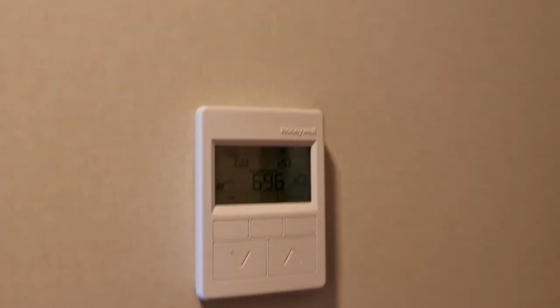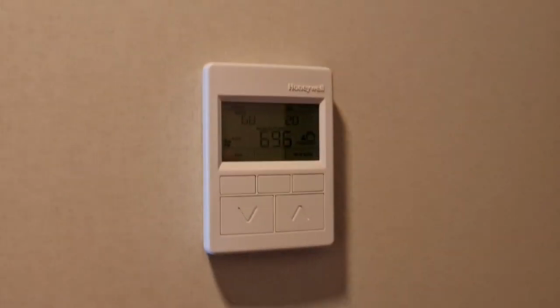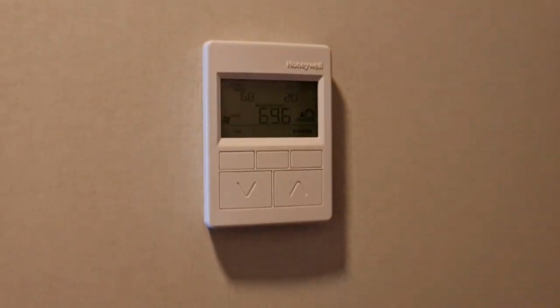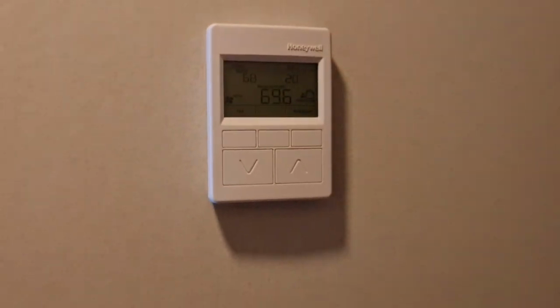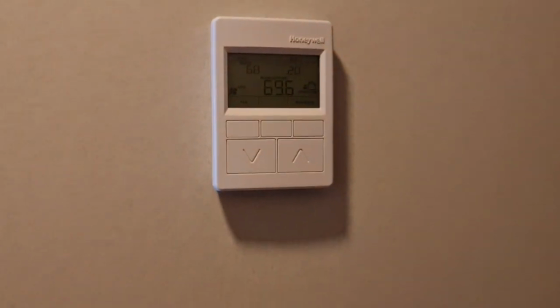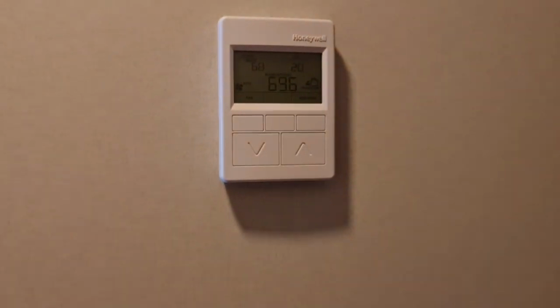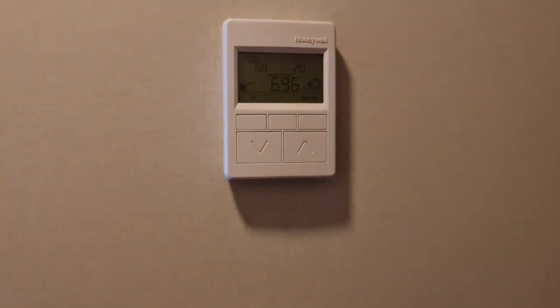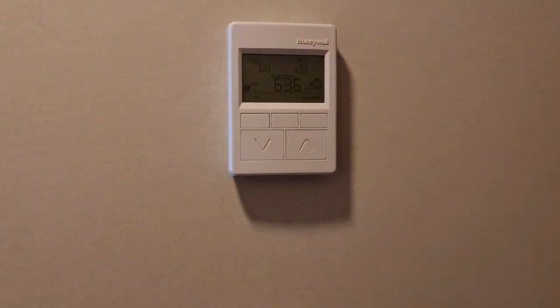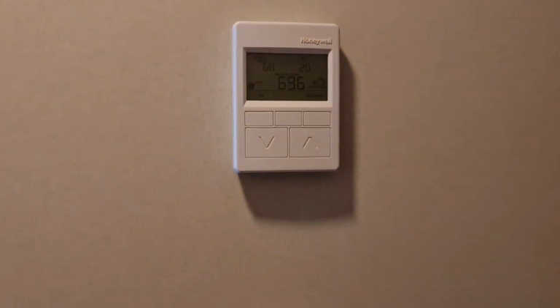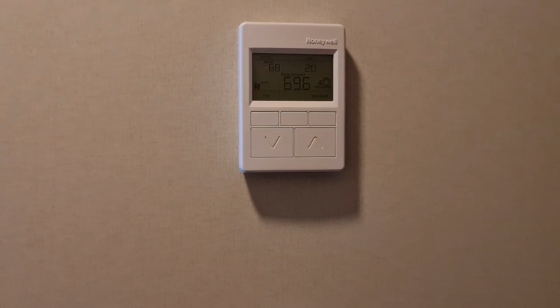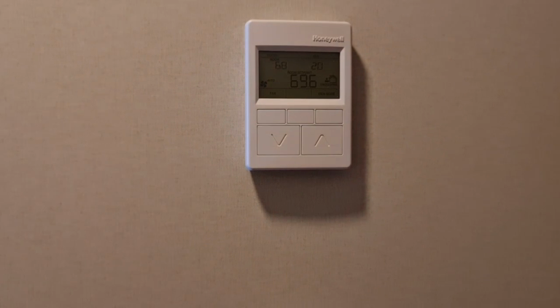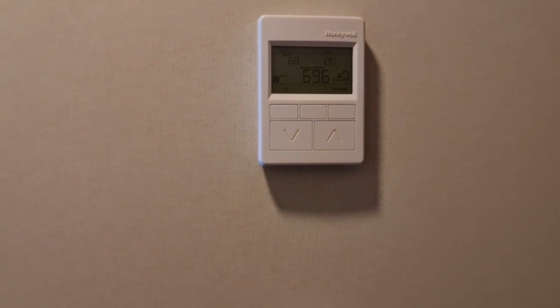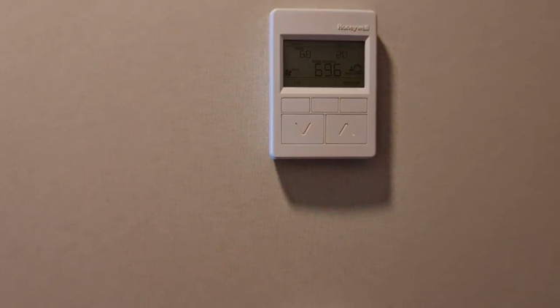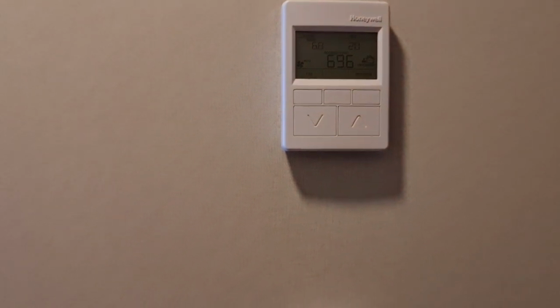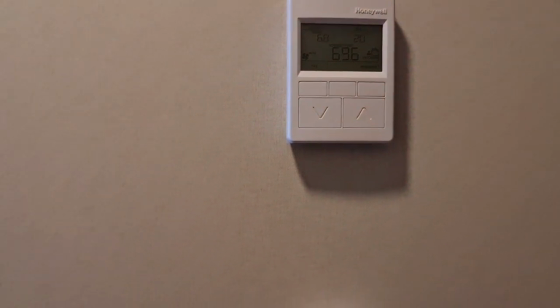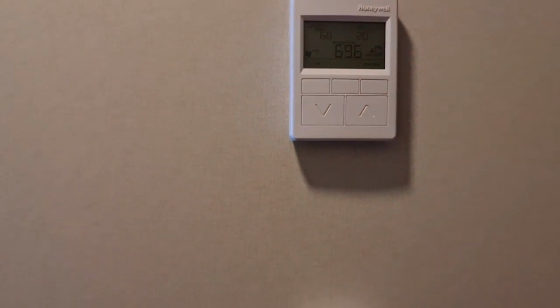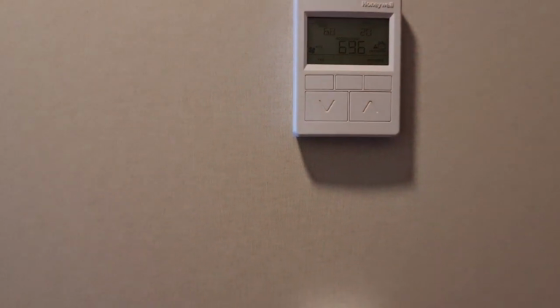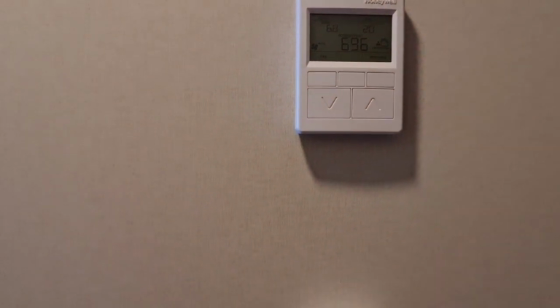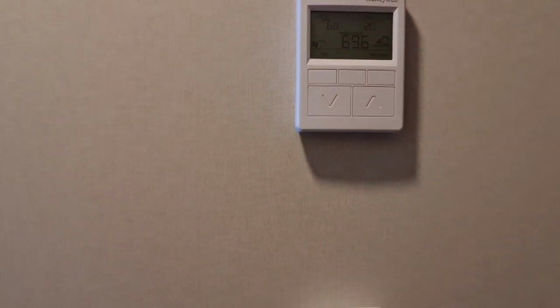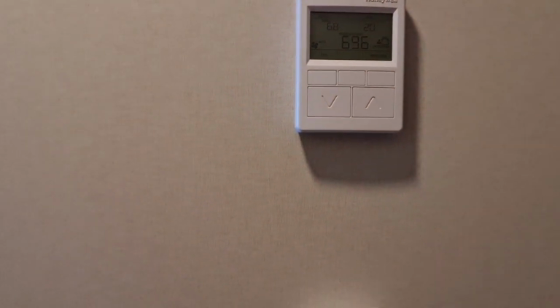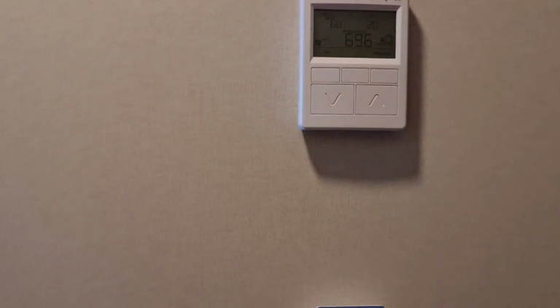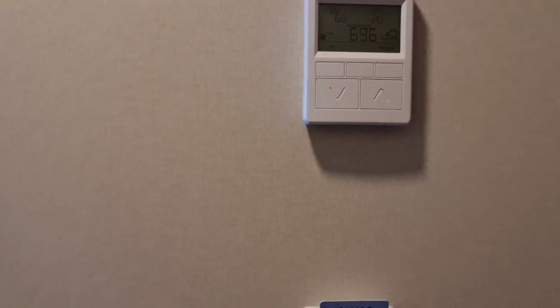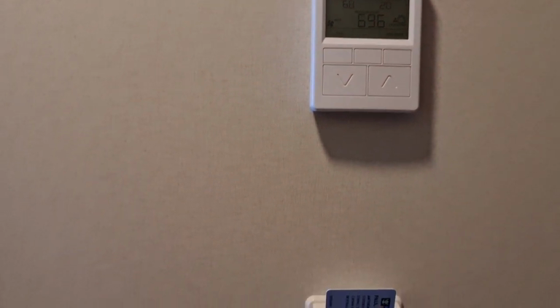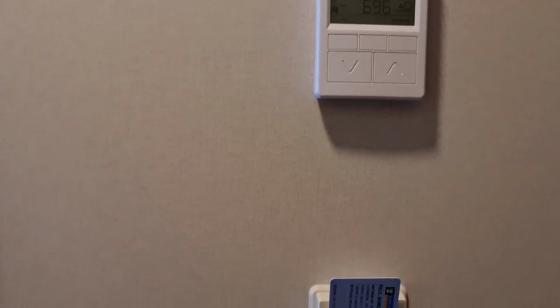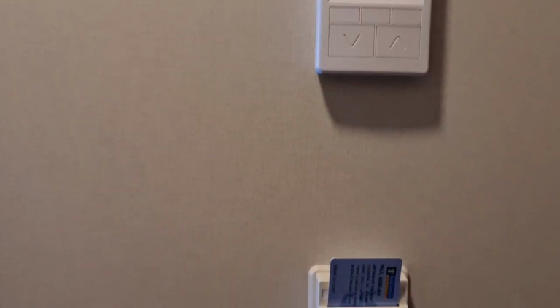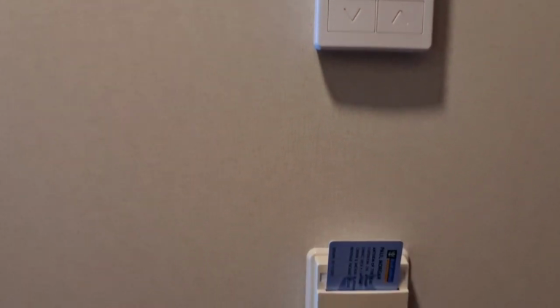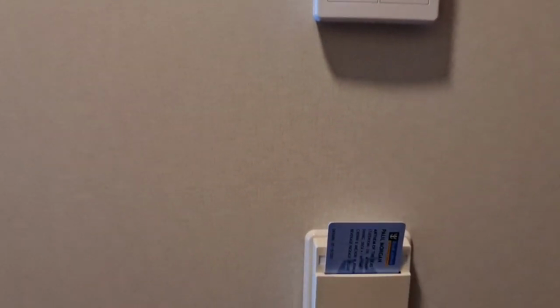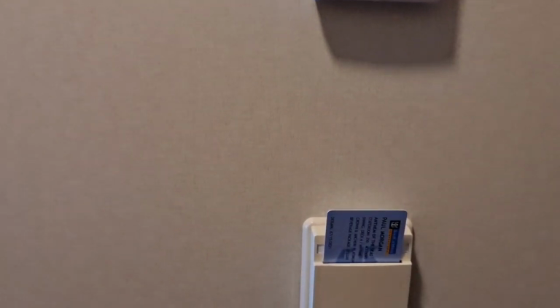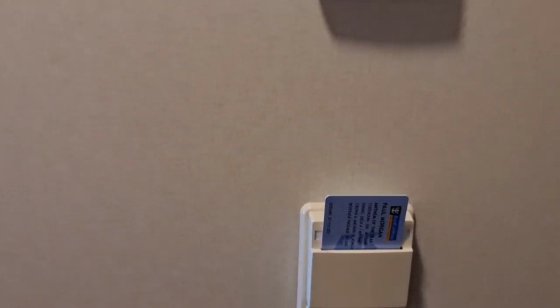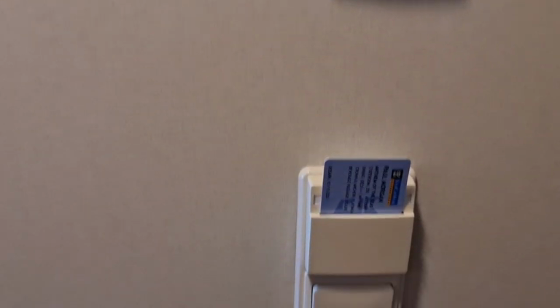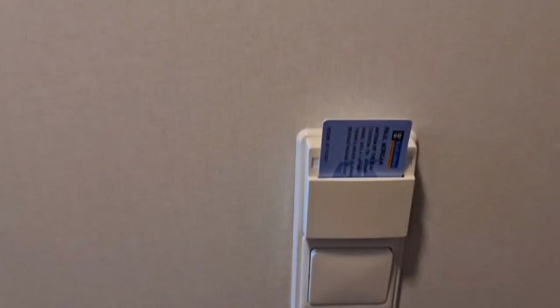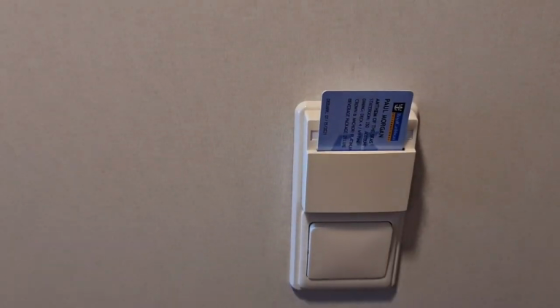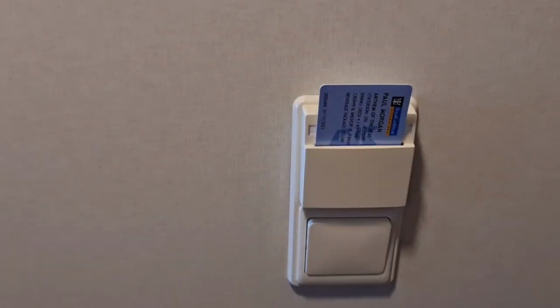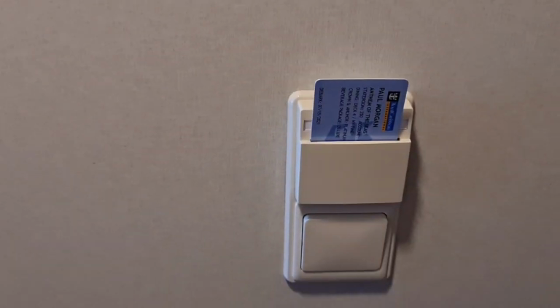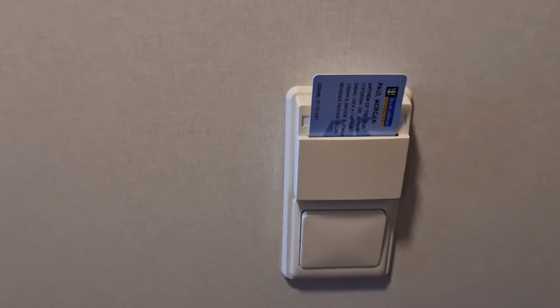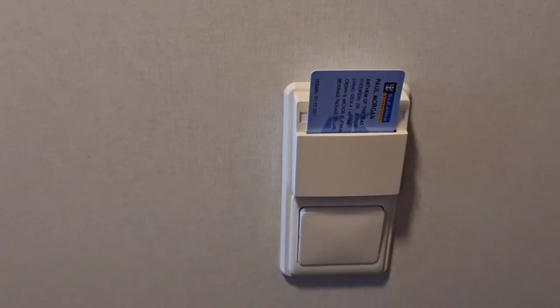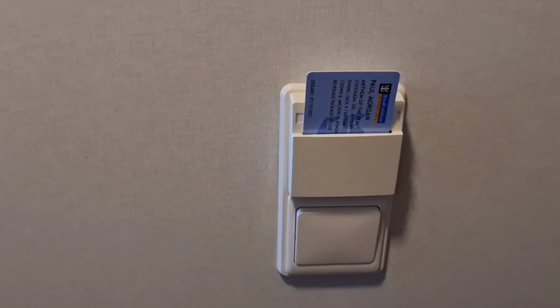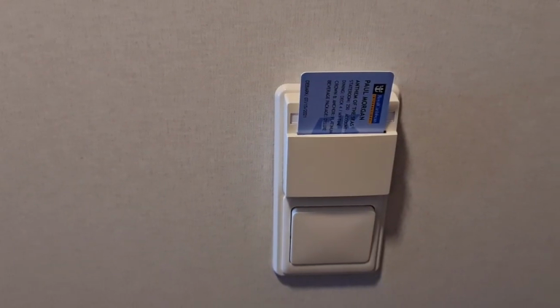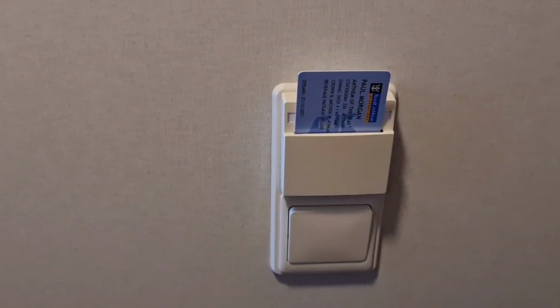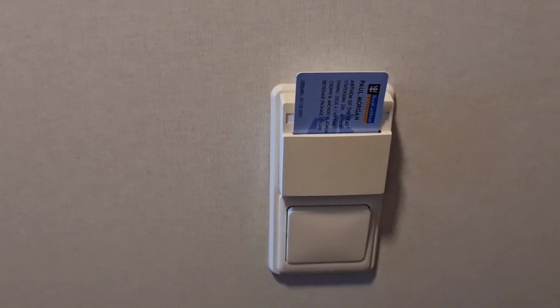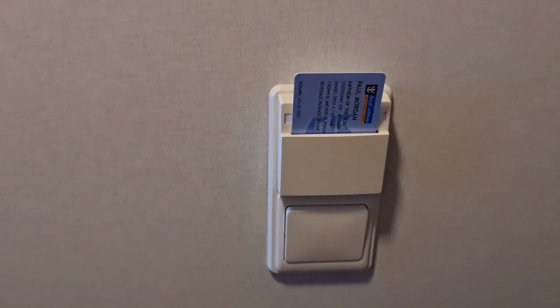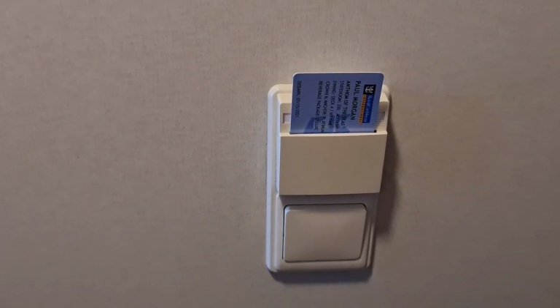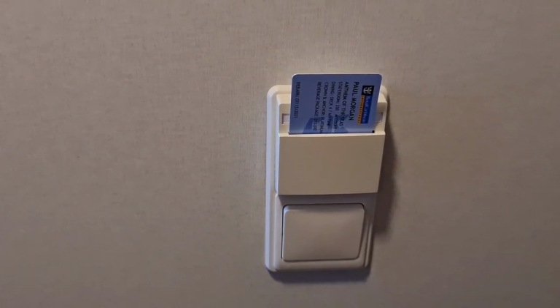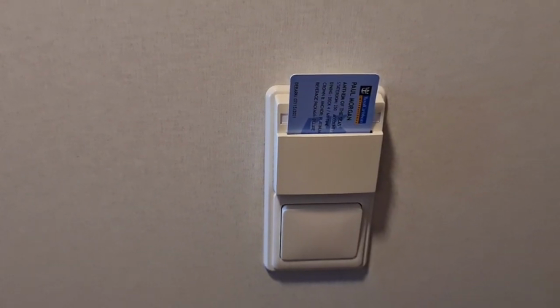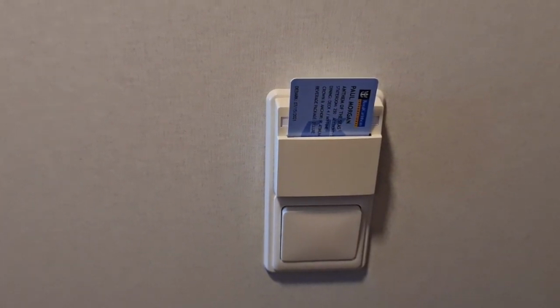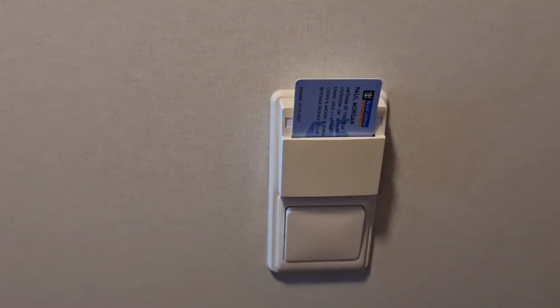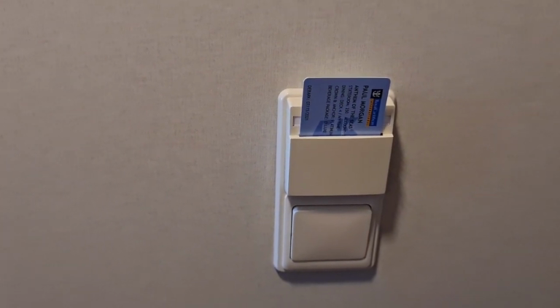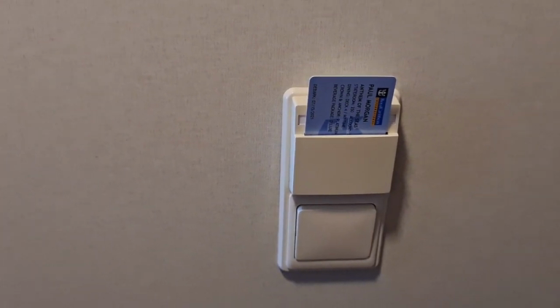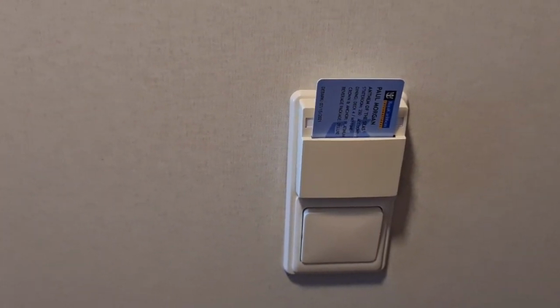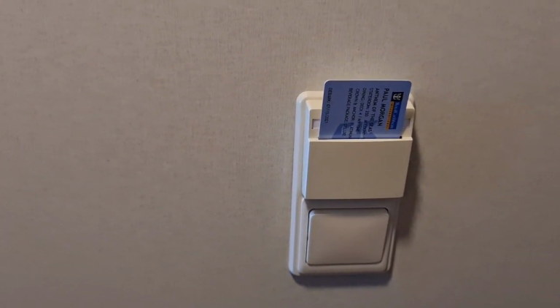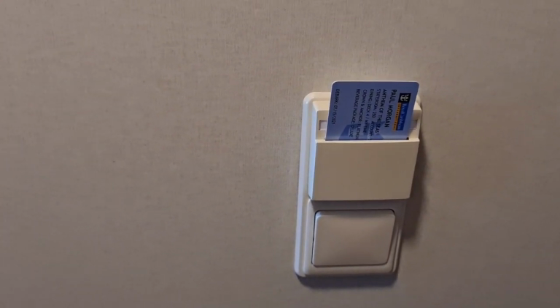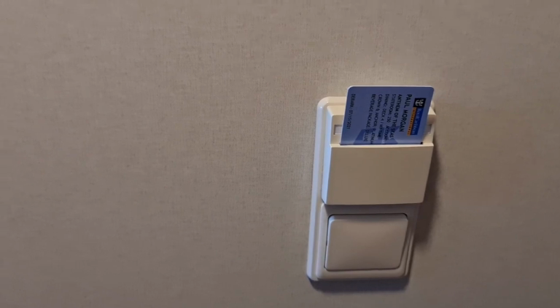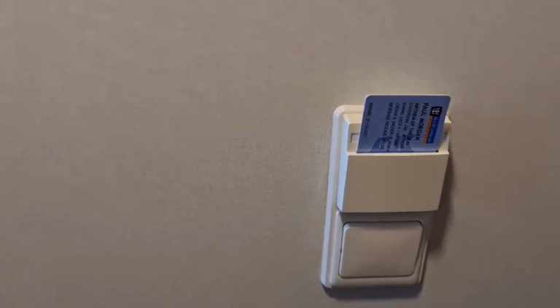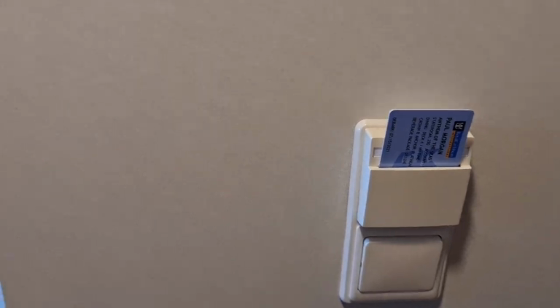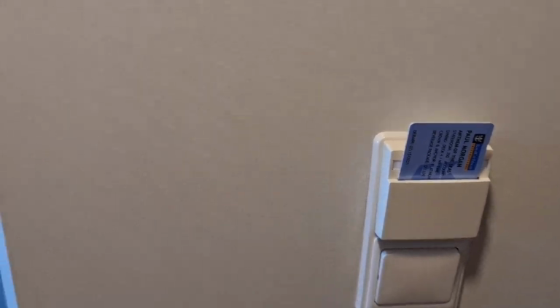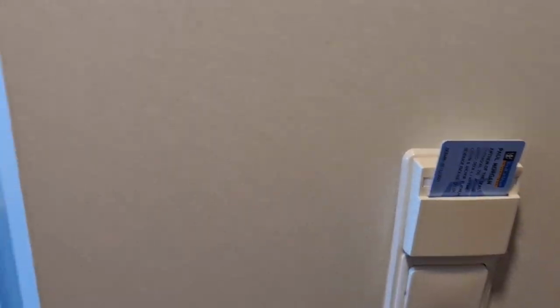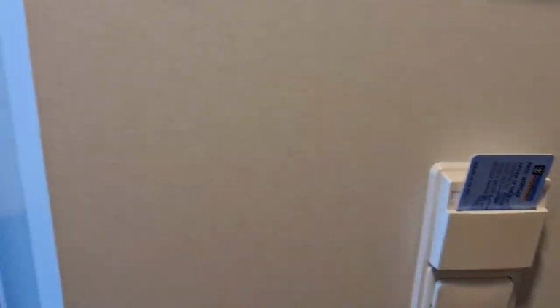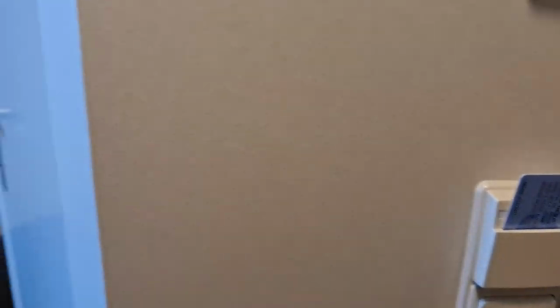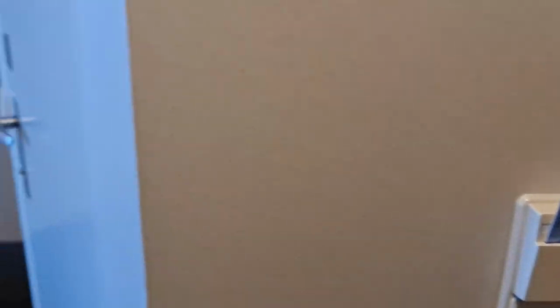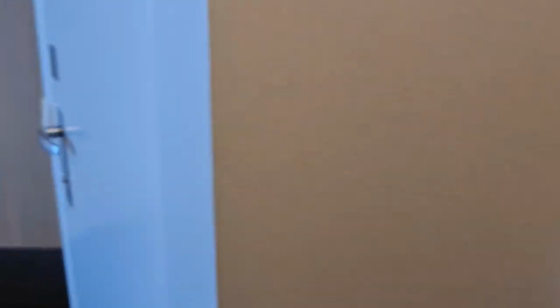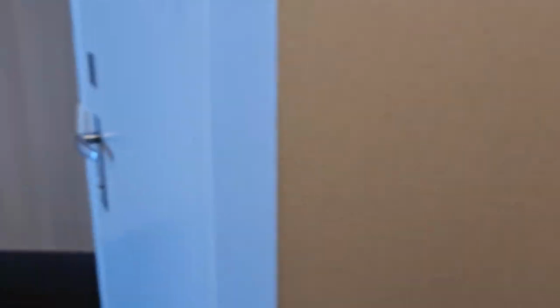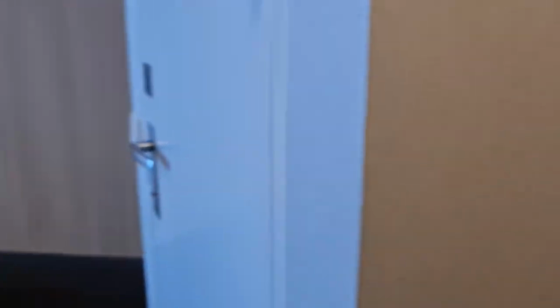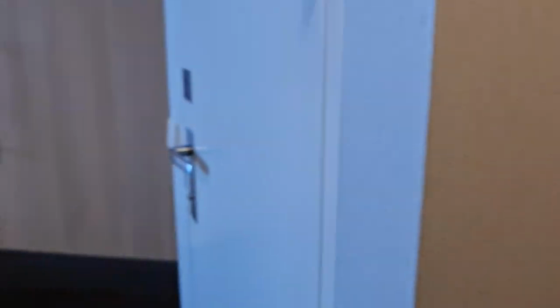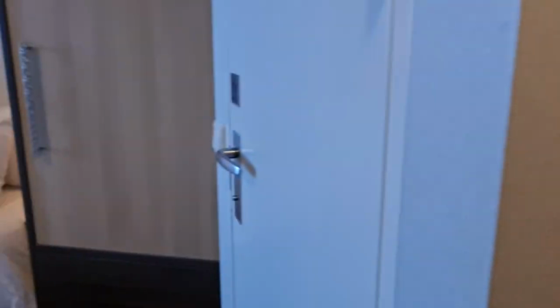Temperature controls are all here and we've had no issues with that. You have to insert your card for all the electrics to work, so don't forget that when you come in.